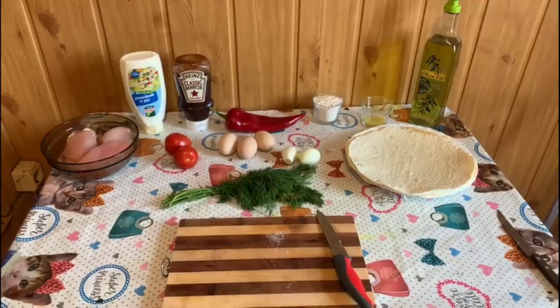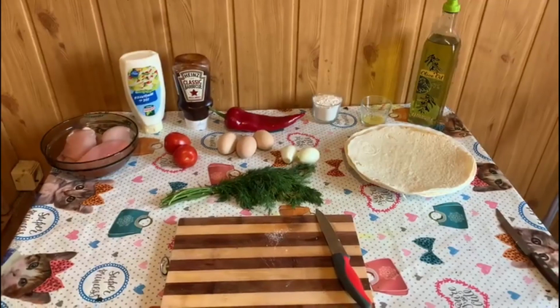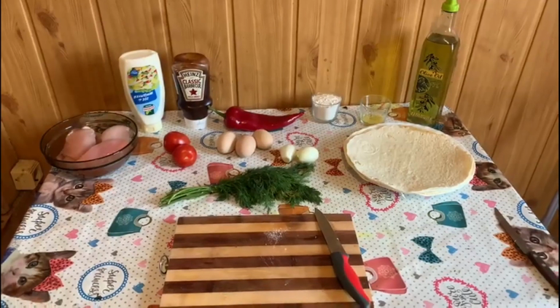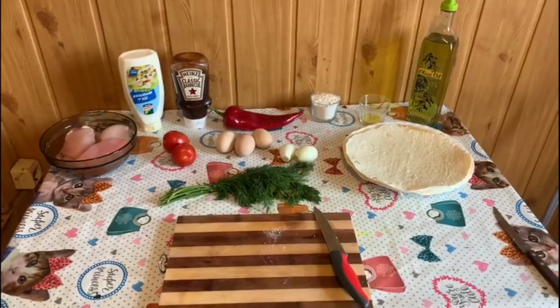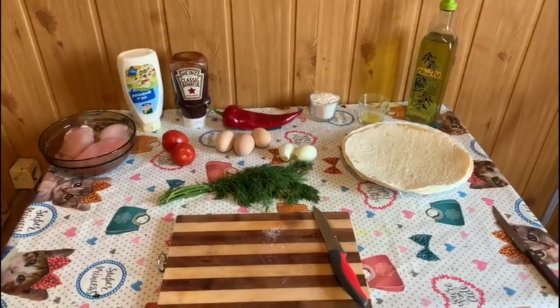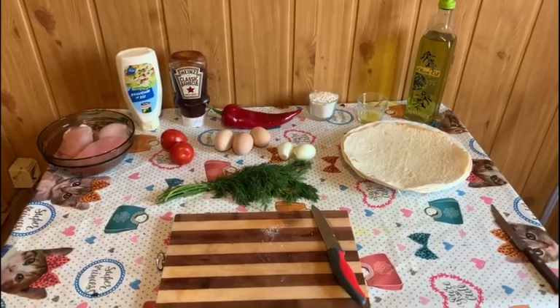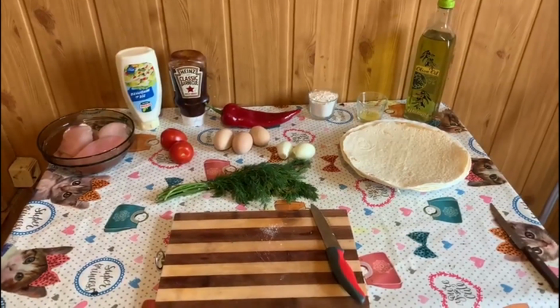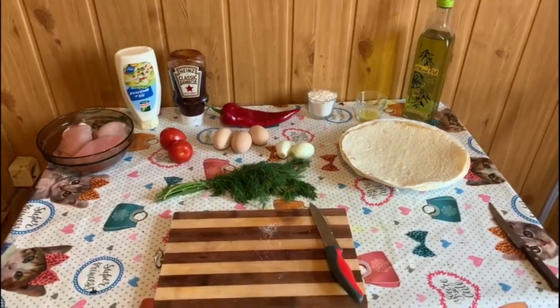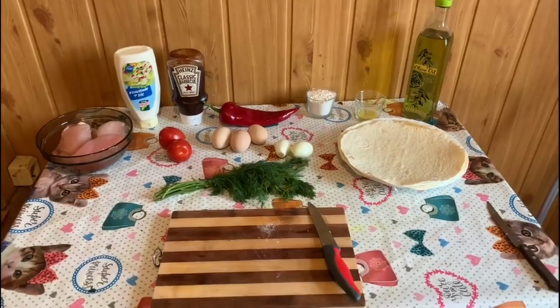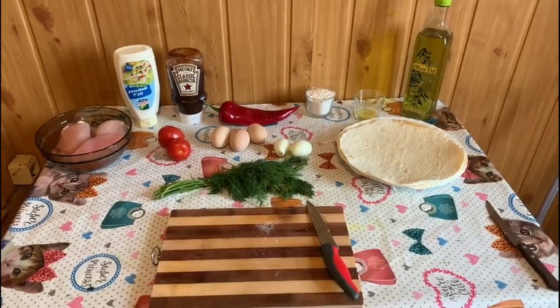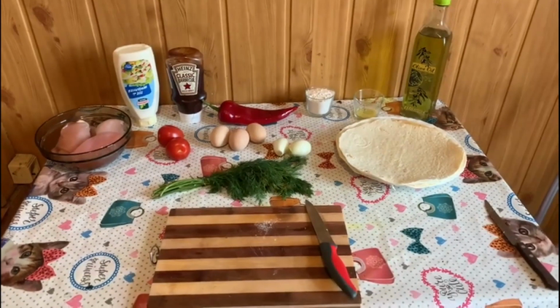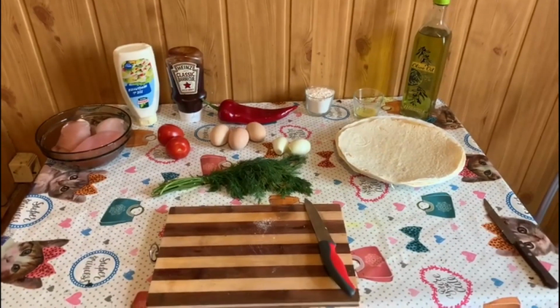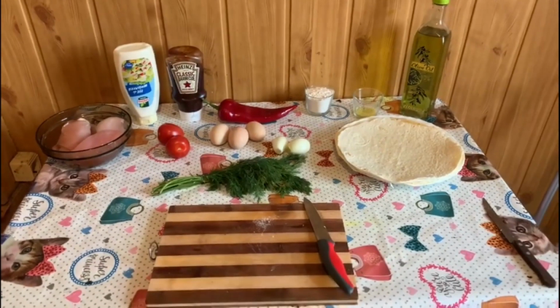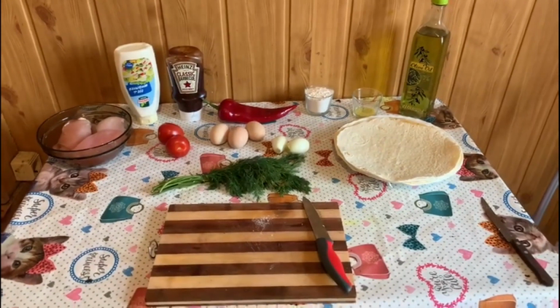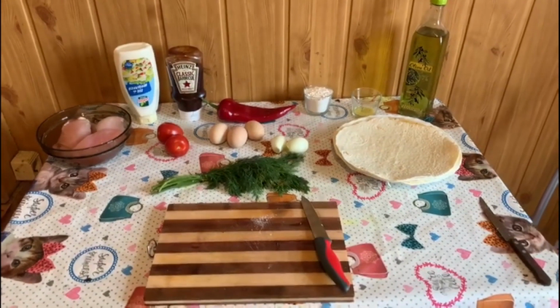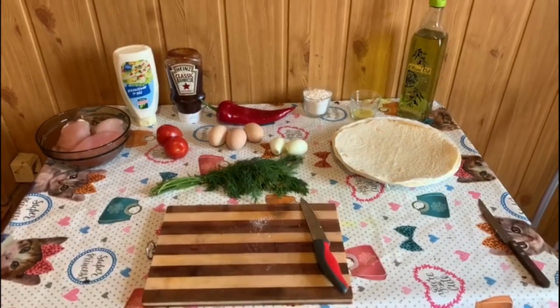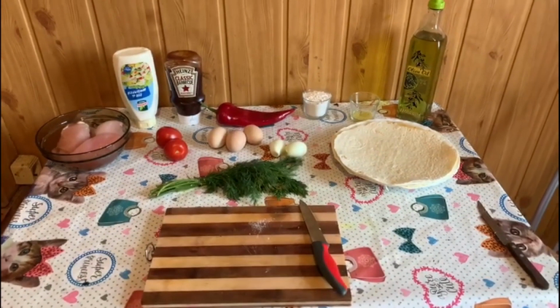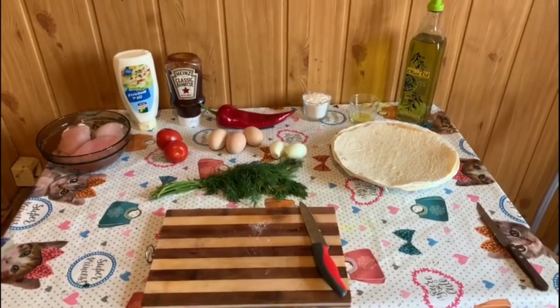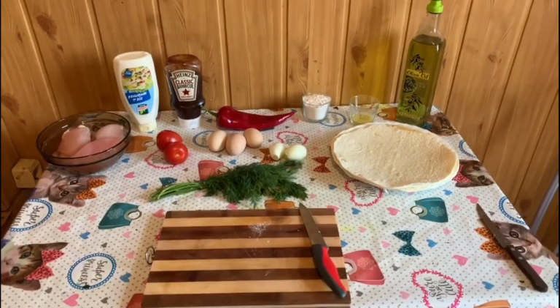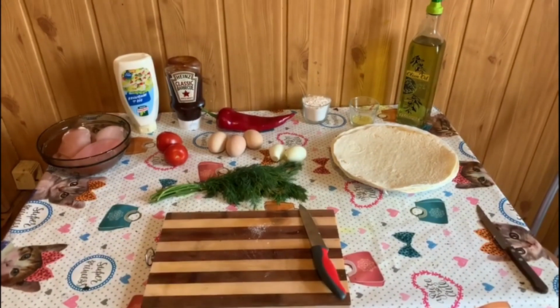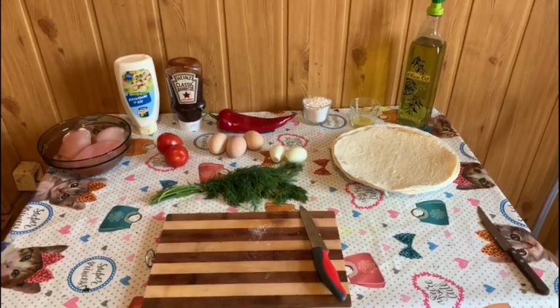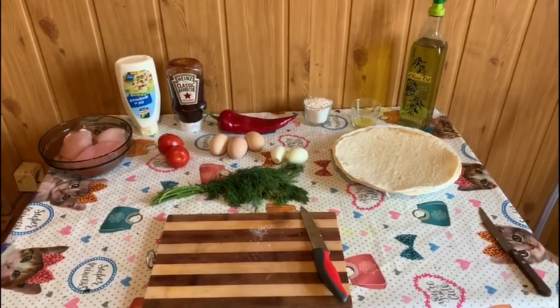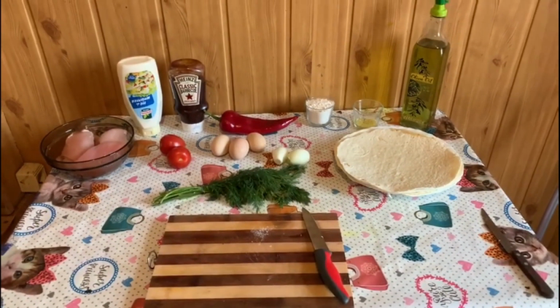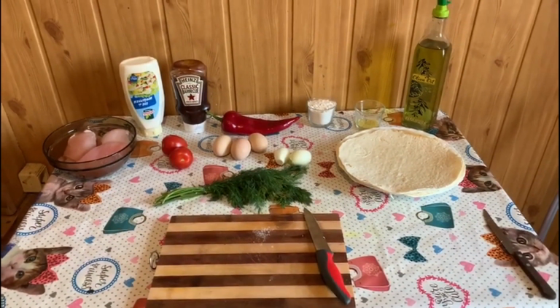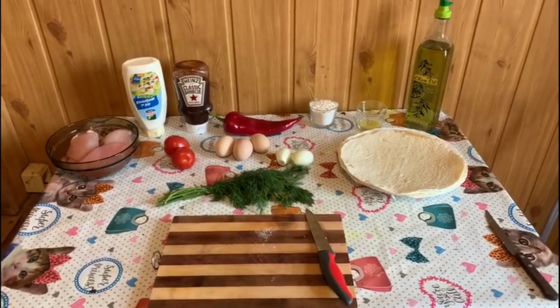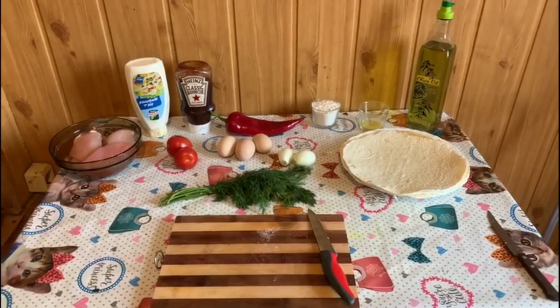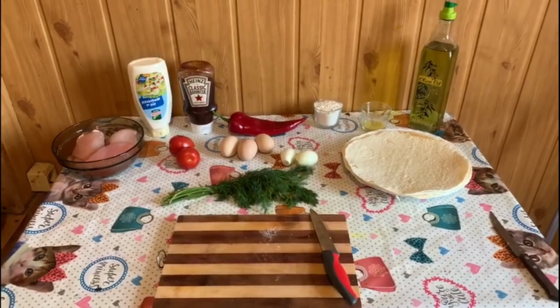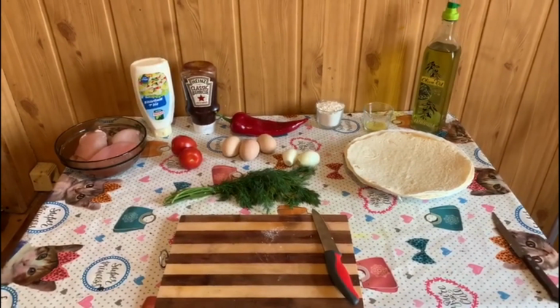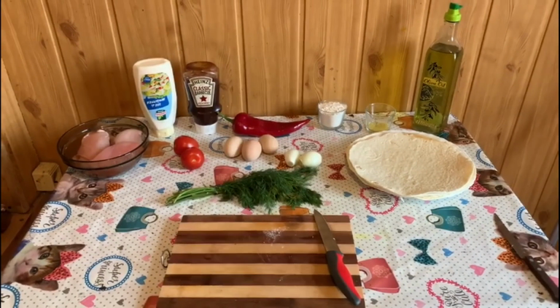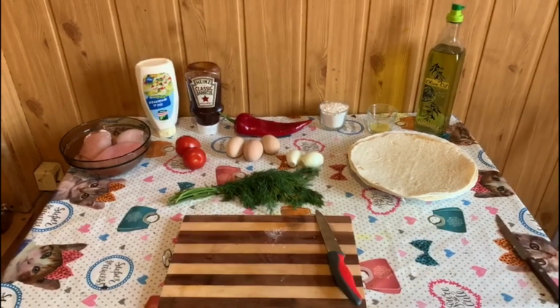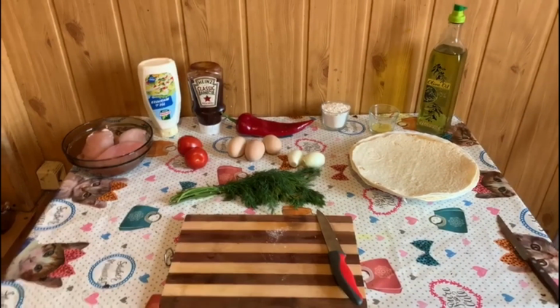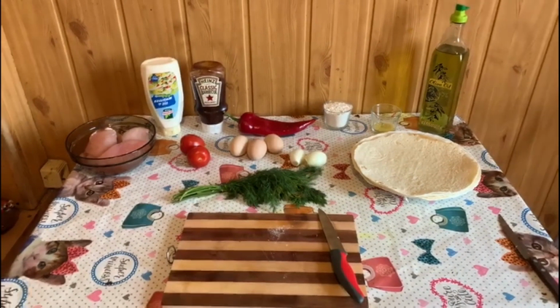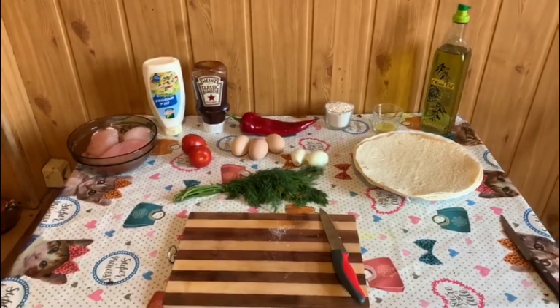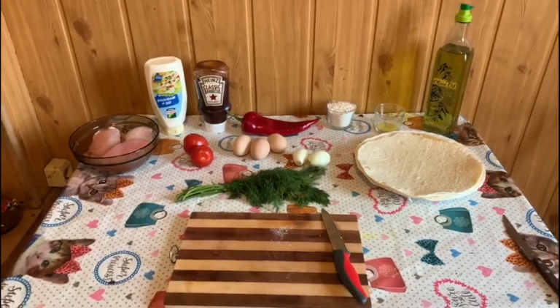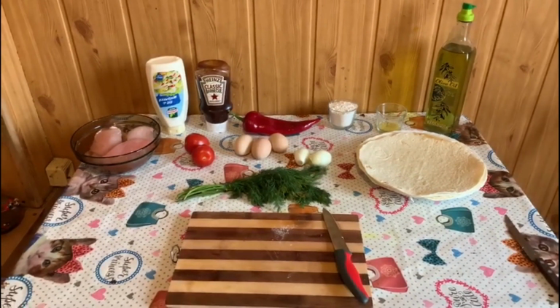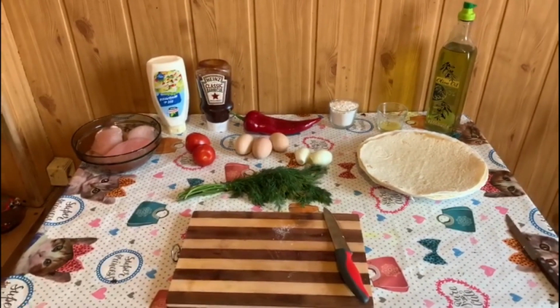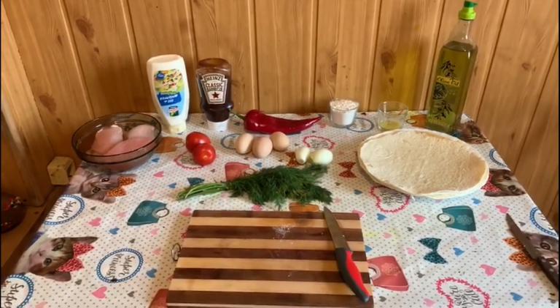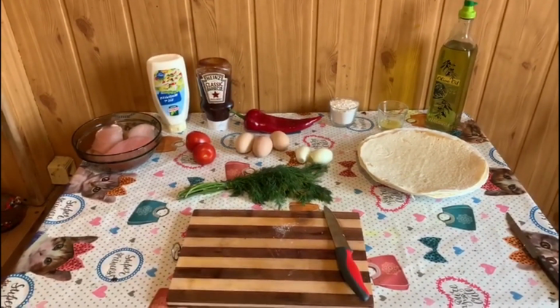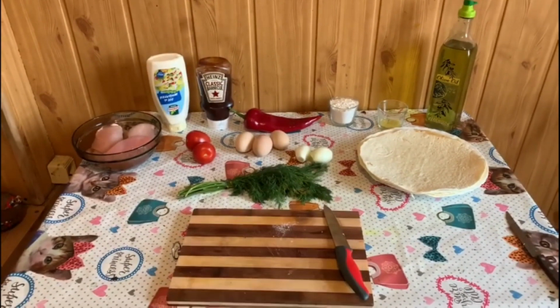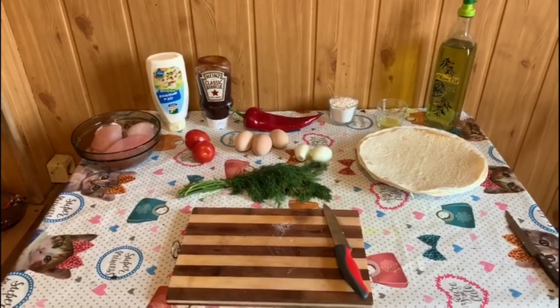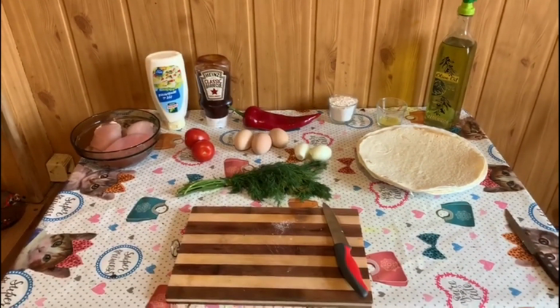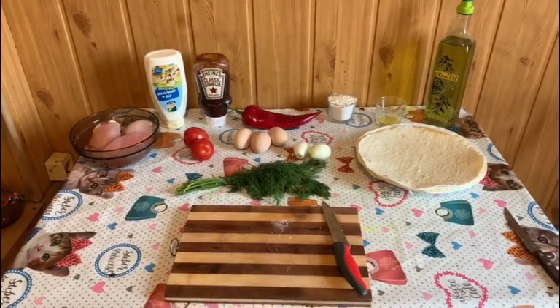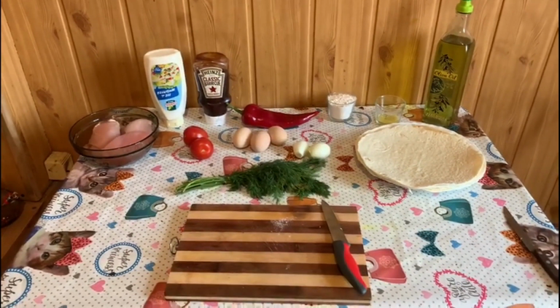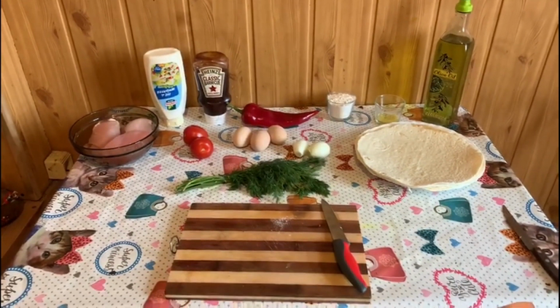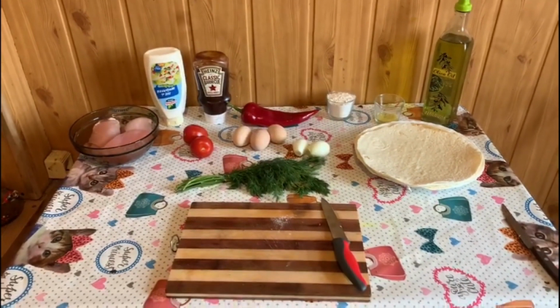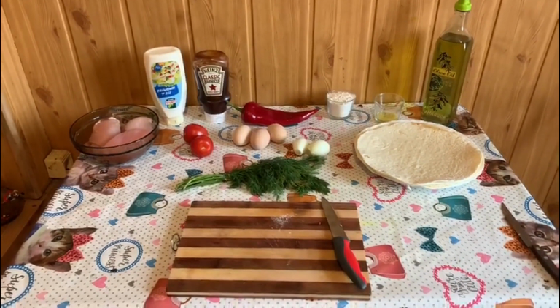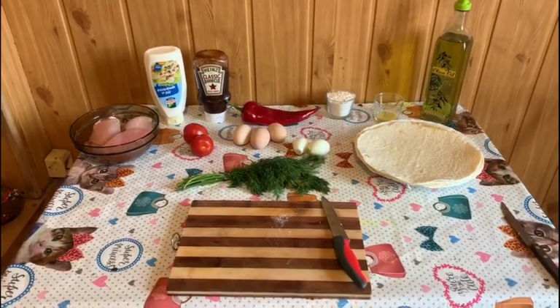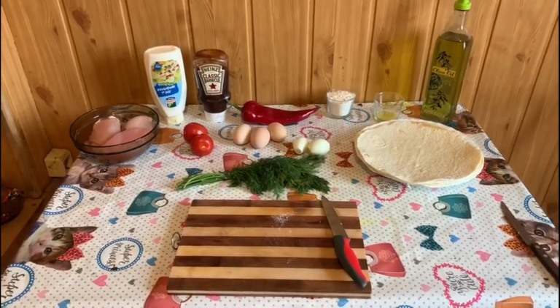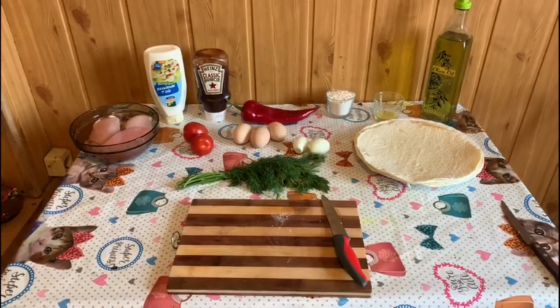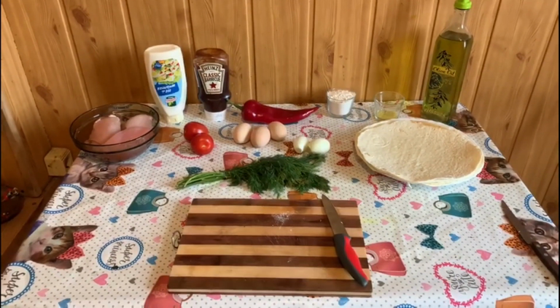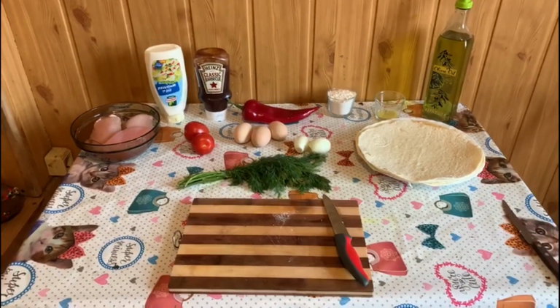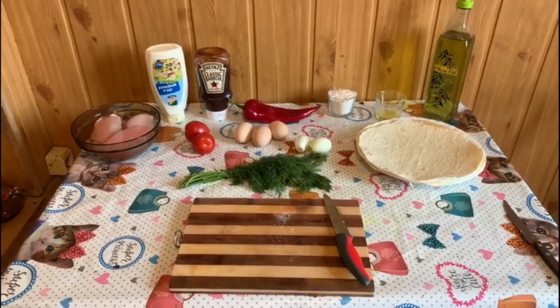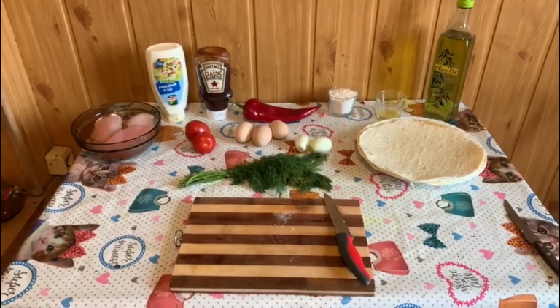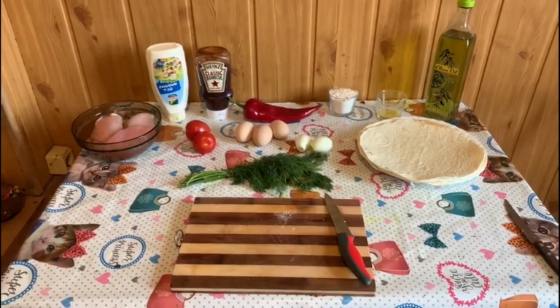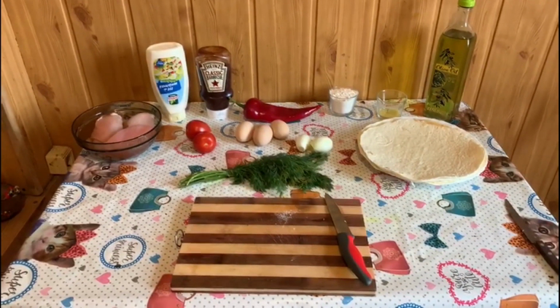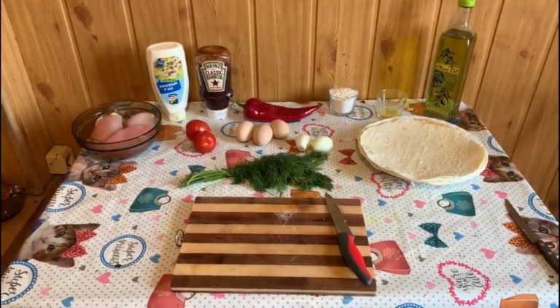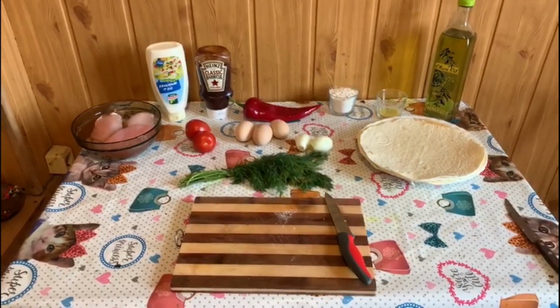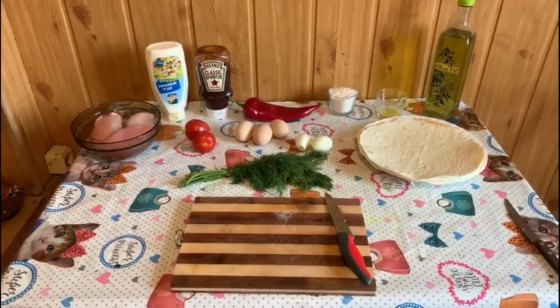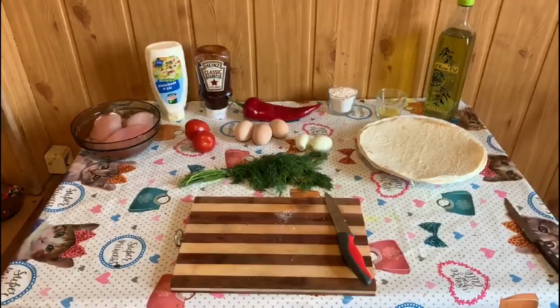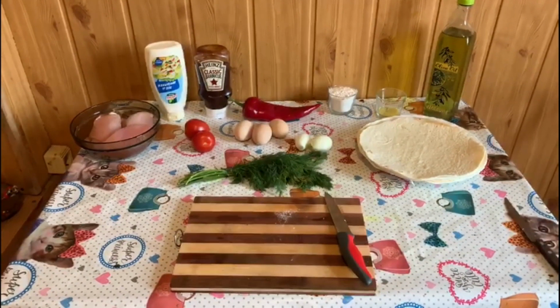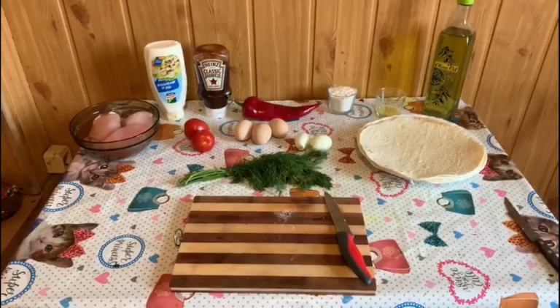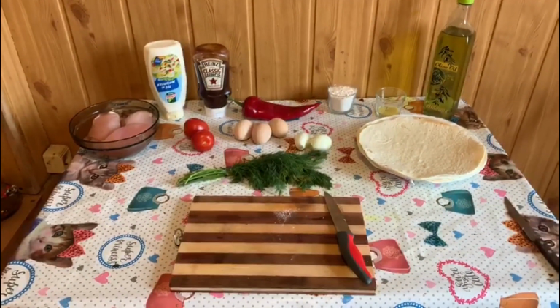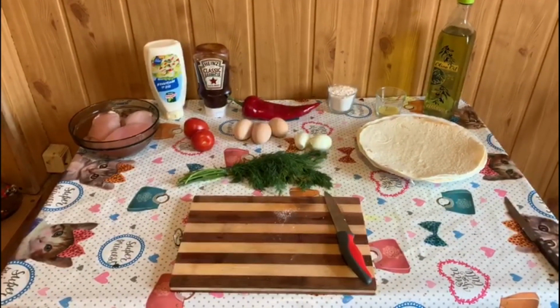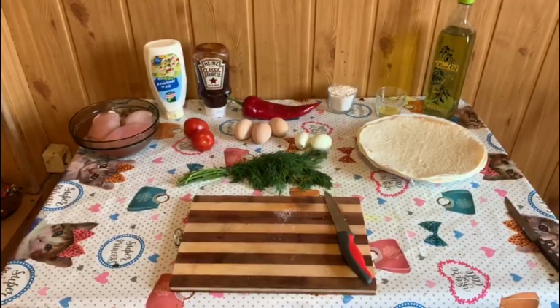Hello everyone and welcome to my cooking channel. My name is Andrea and today we are going to cook tortilla wraps.